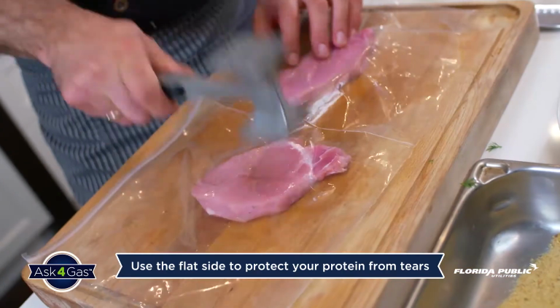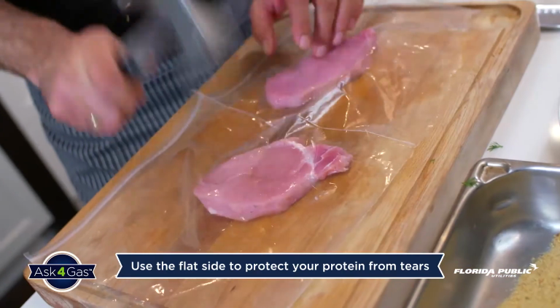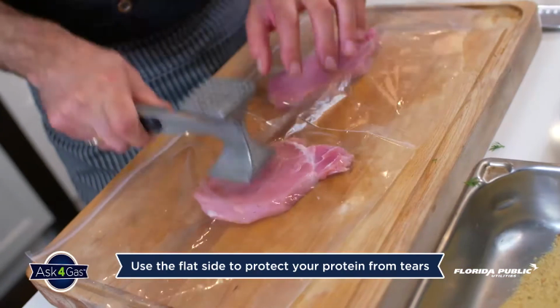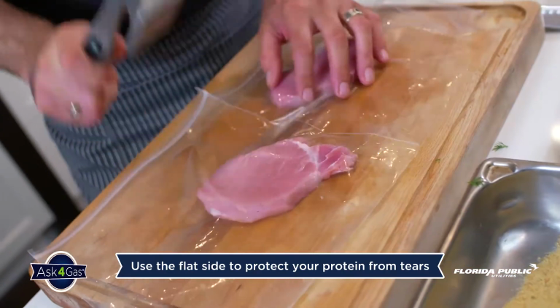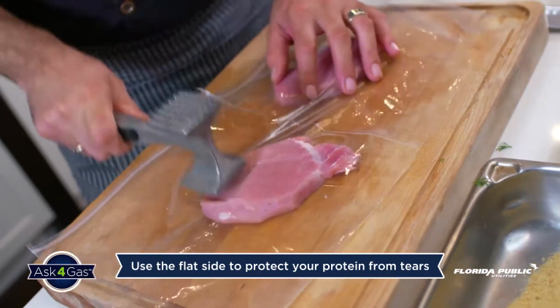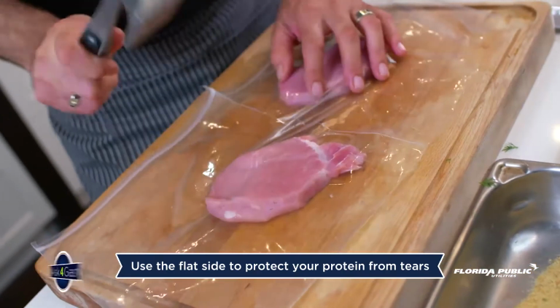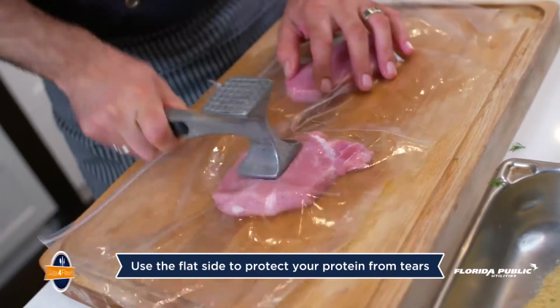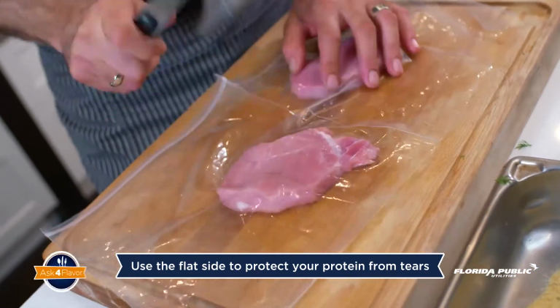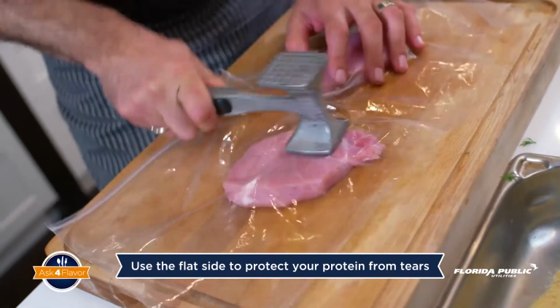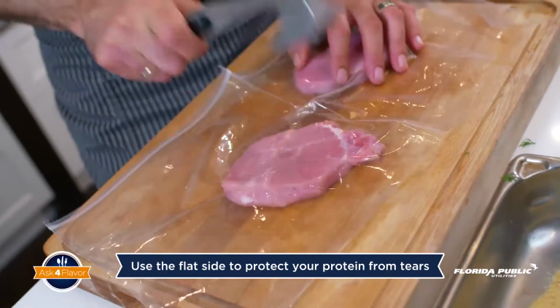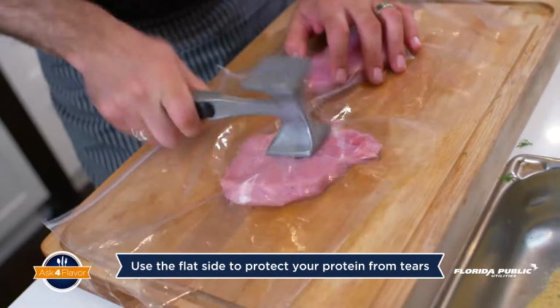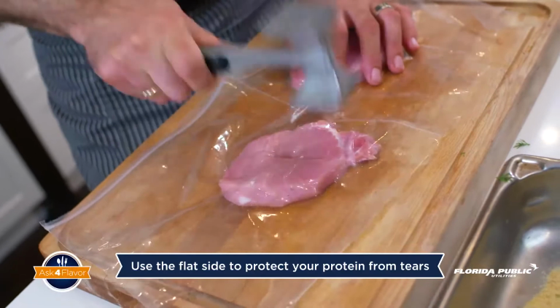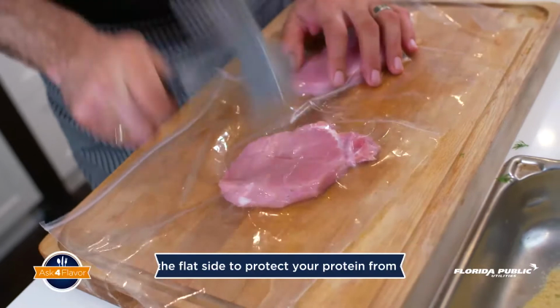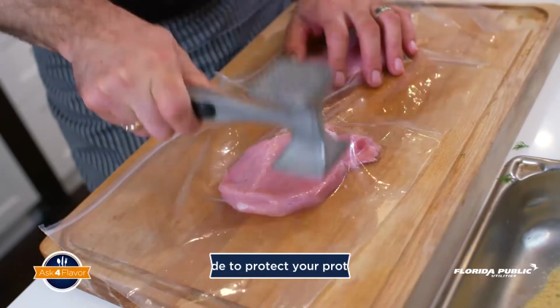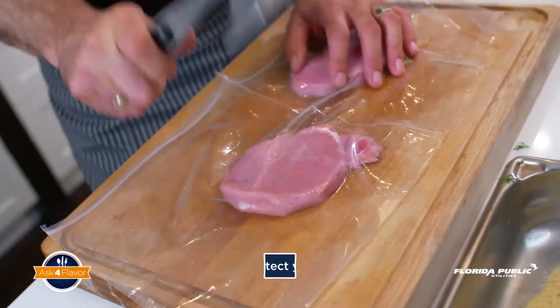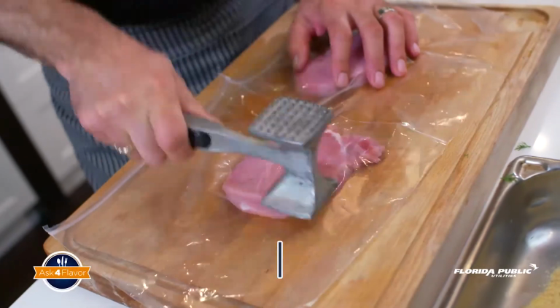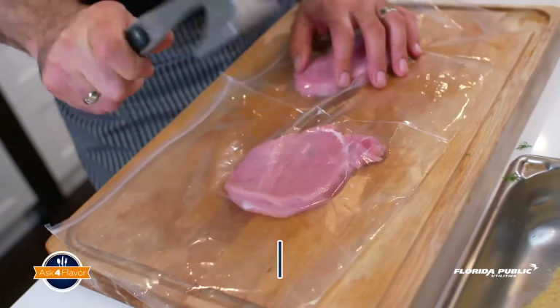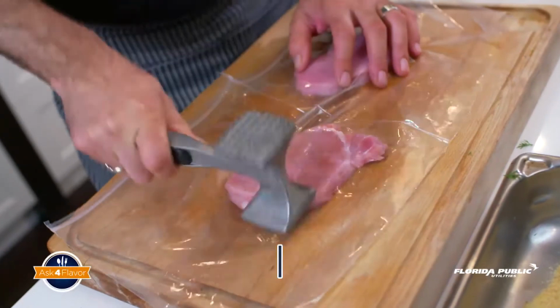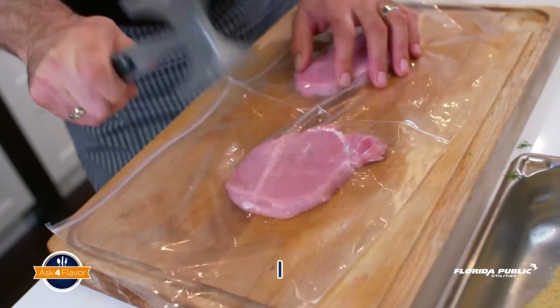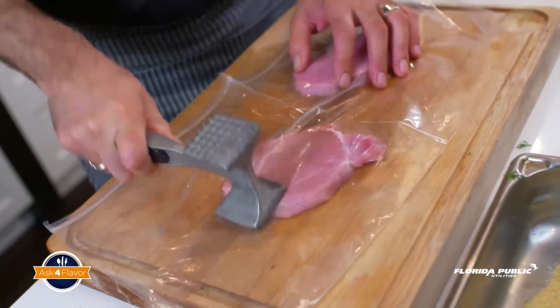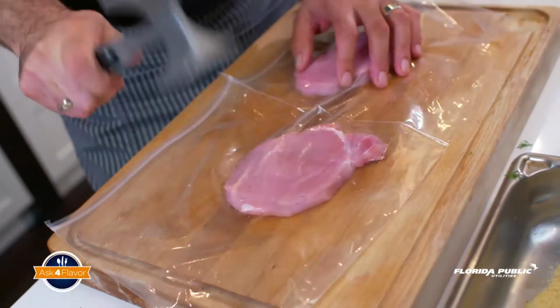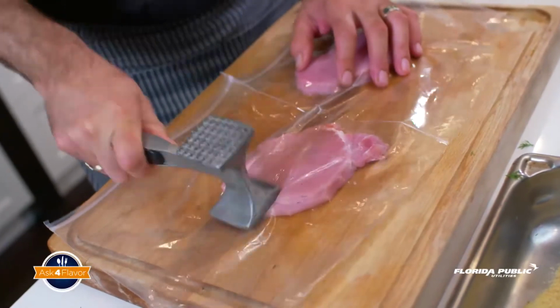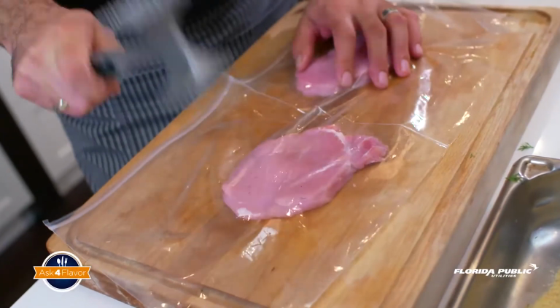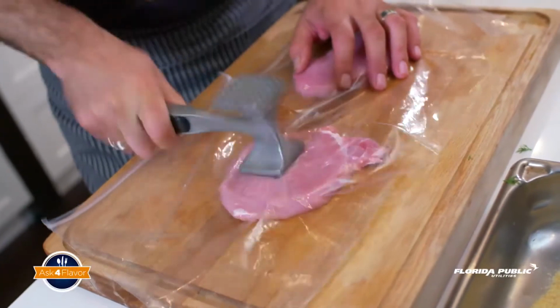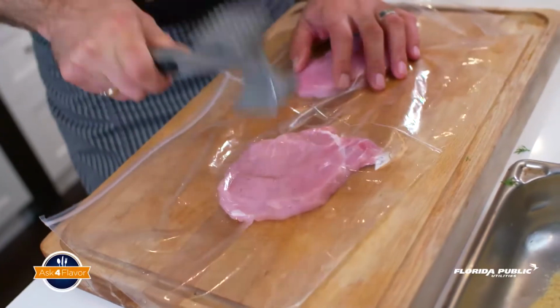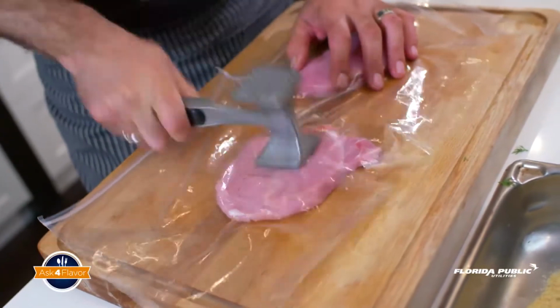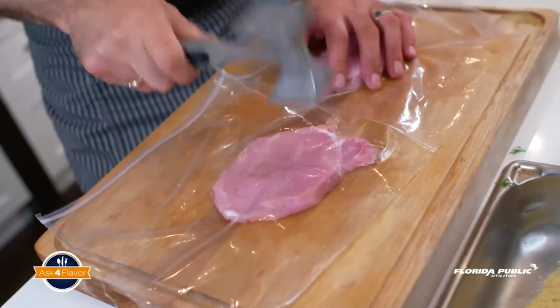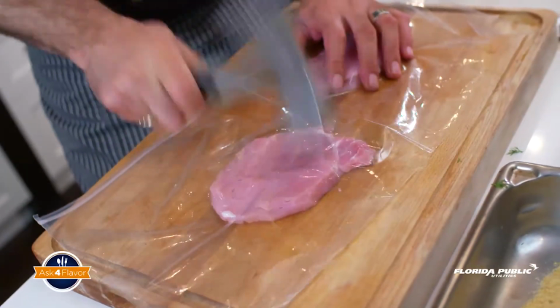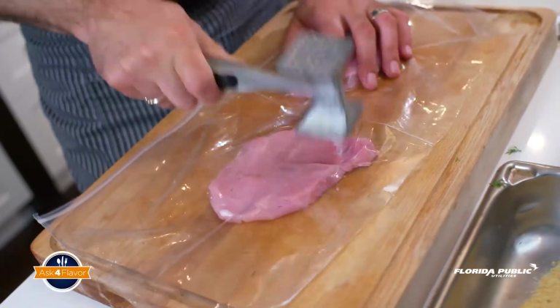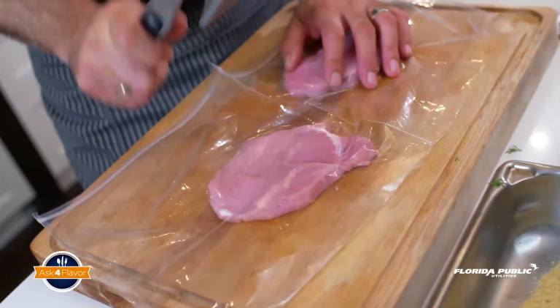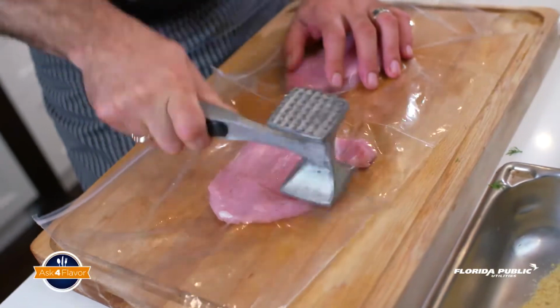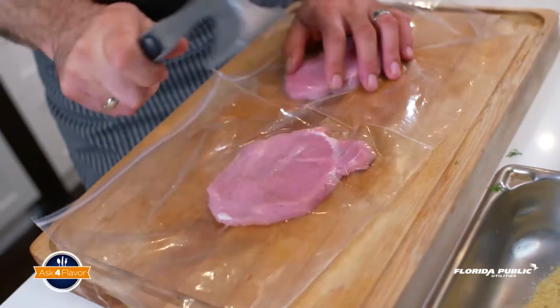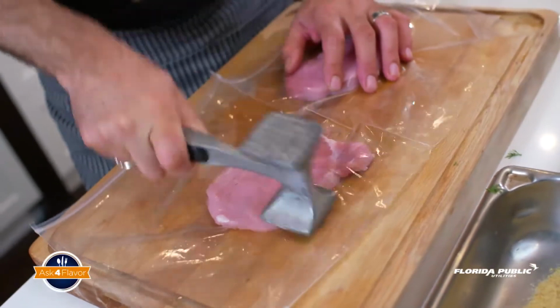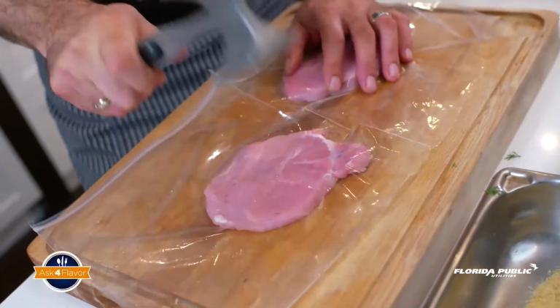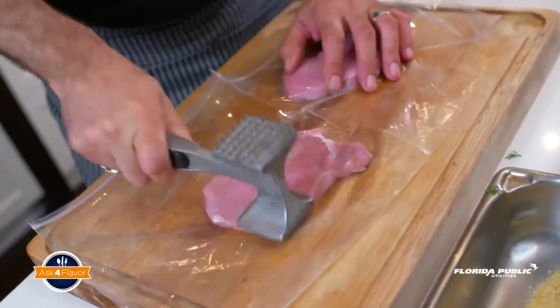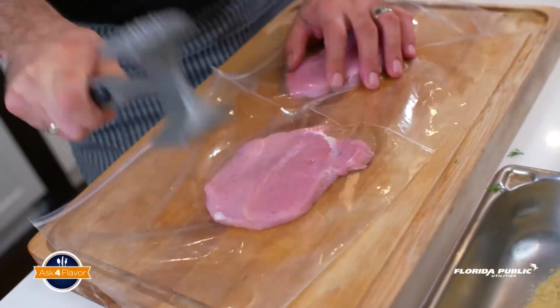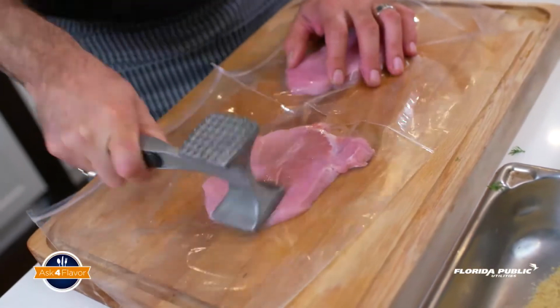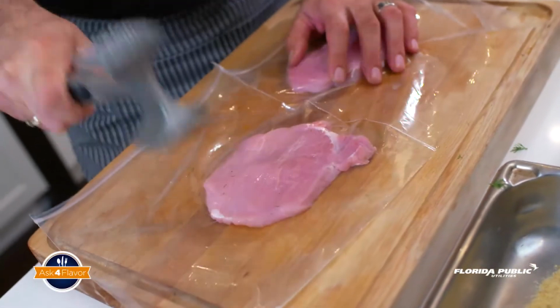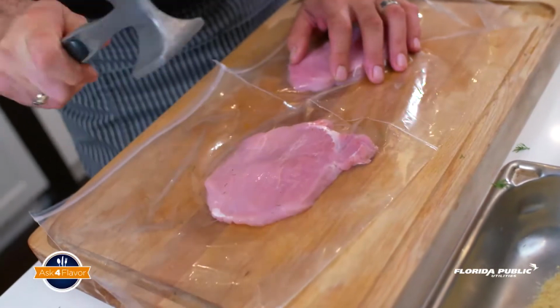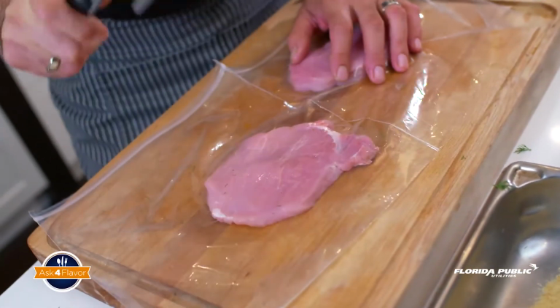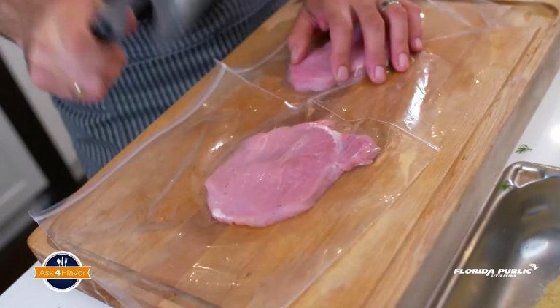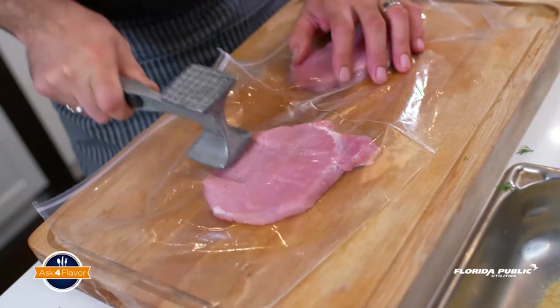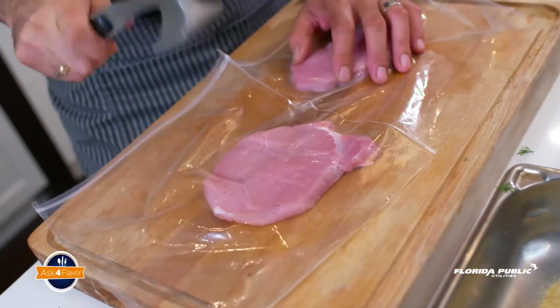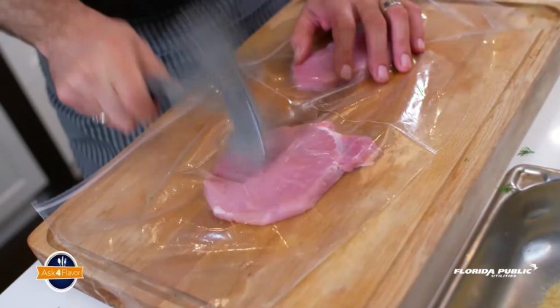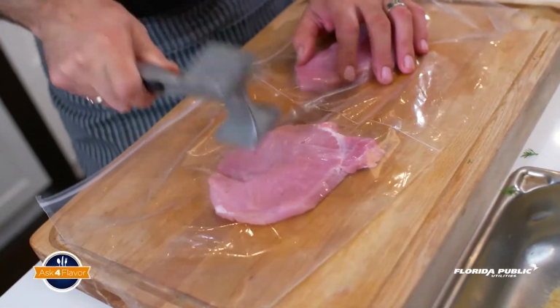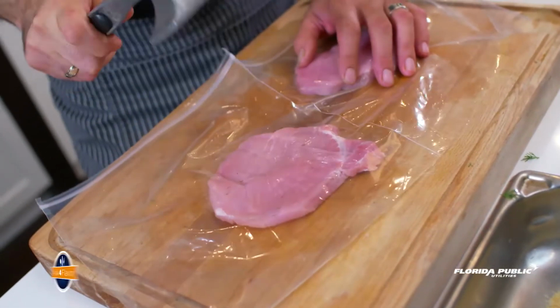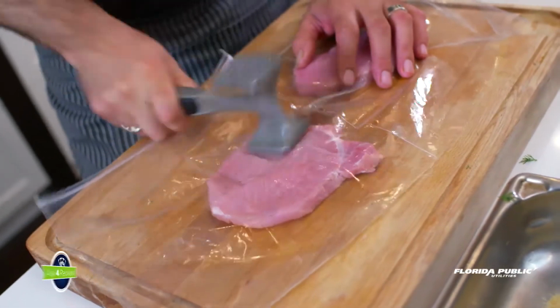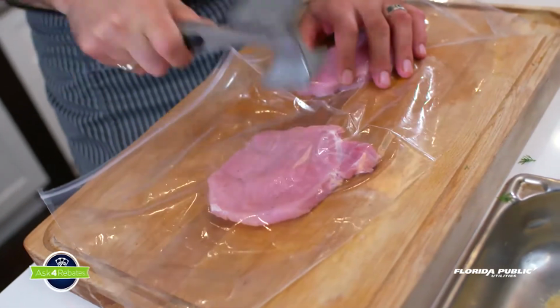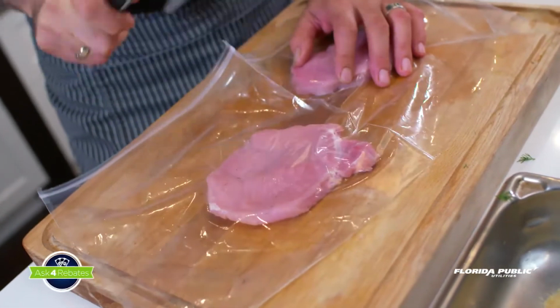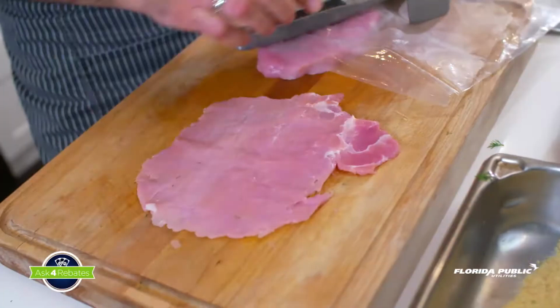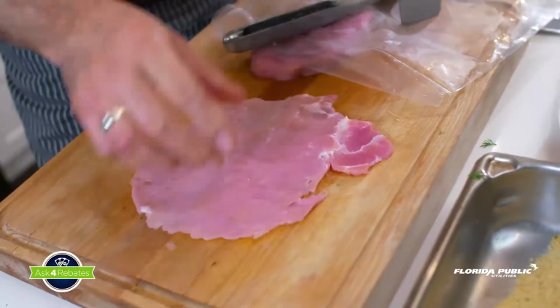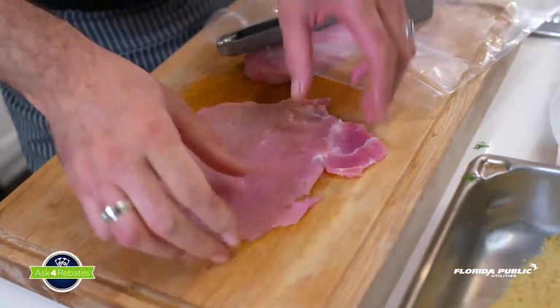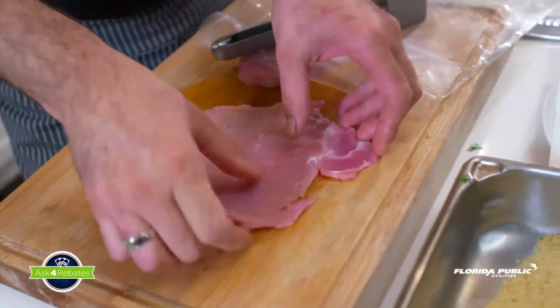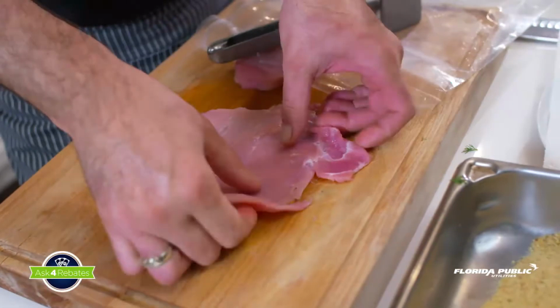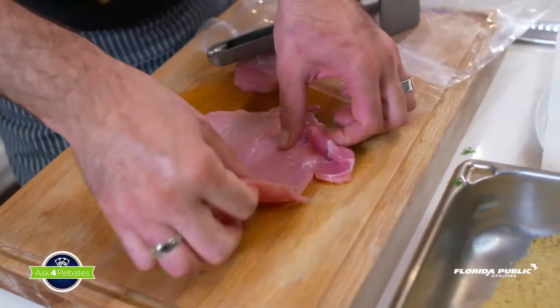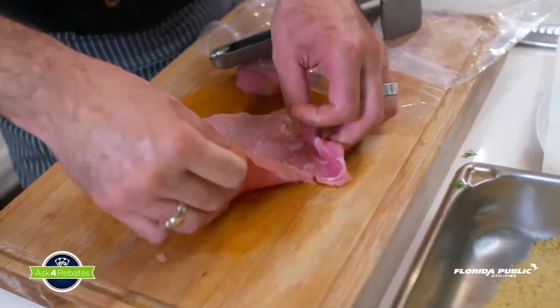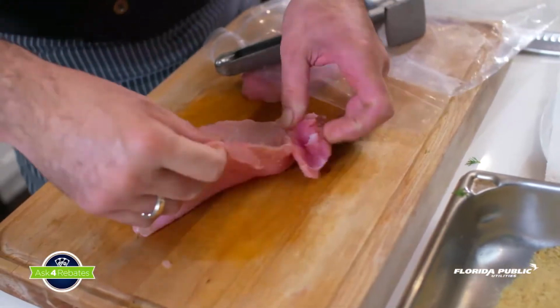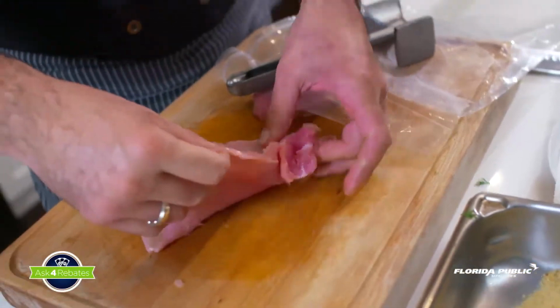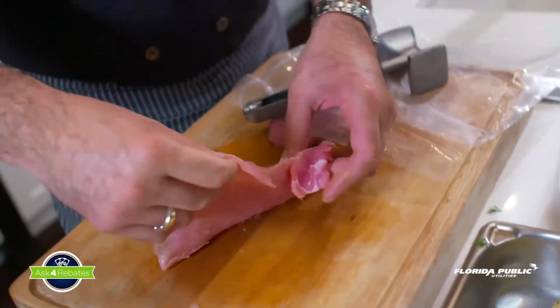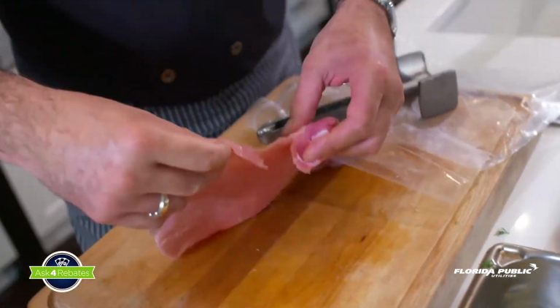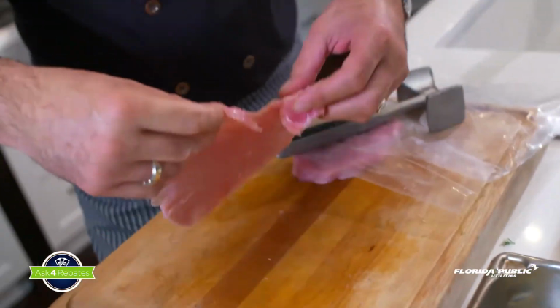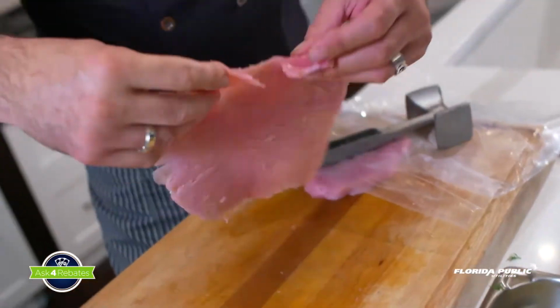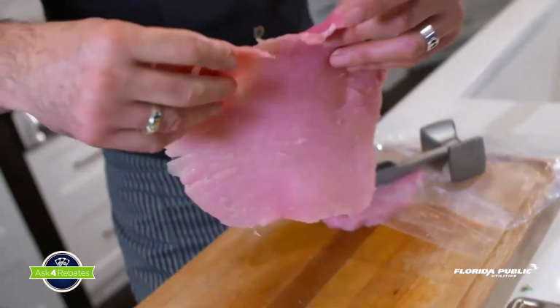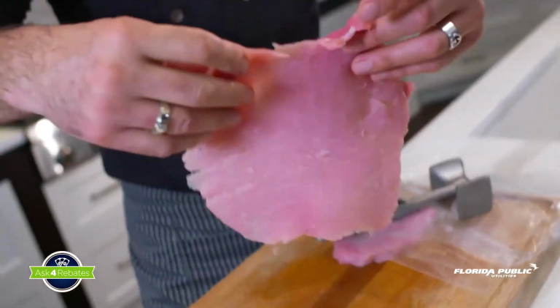As you can see, it's not about how hard you do it, it's about technique. Voila, it's all ready.